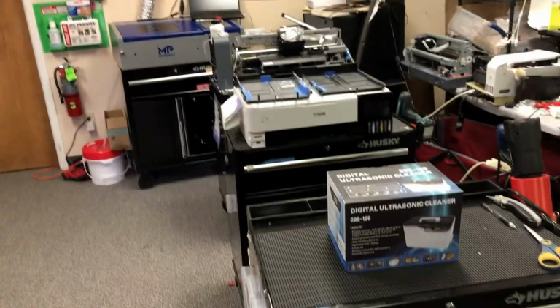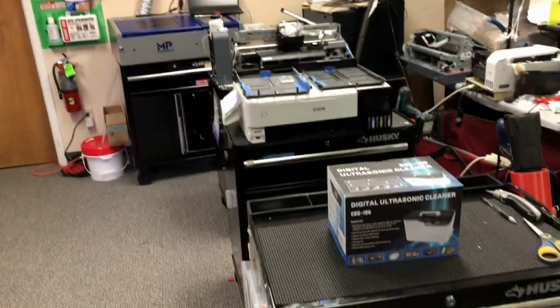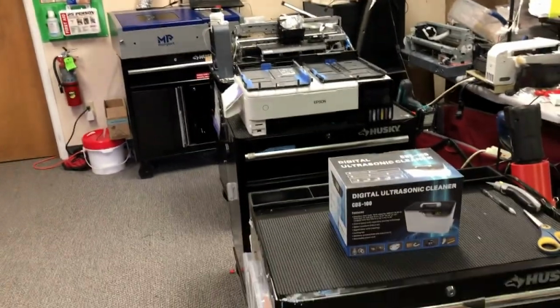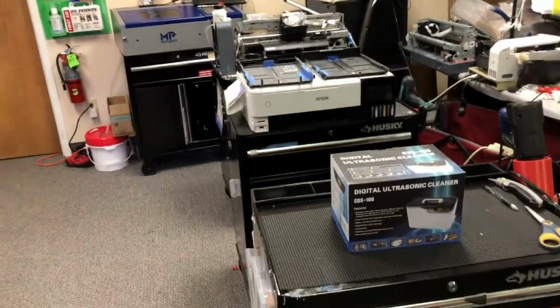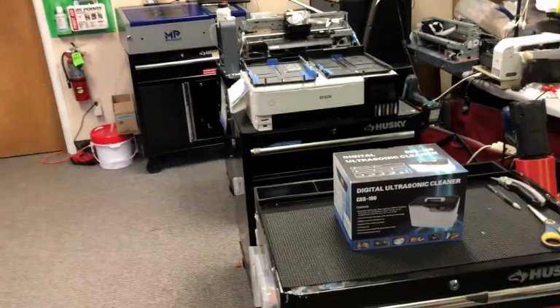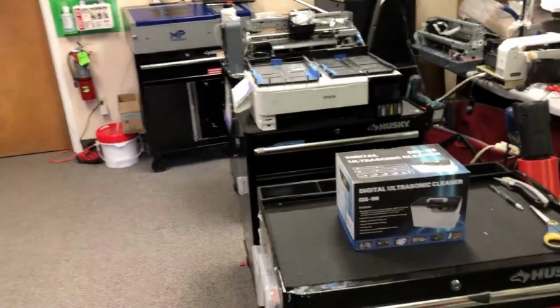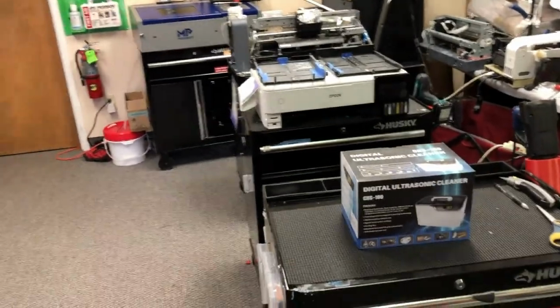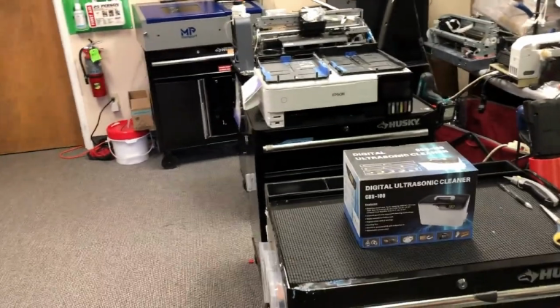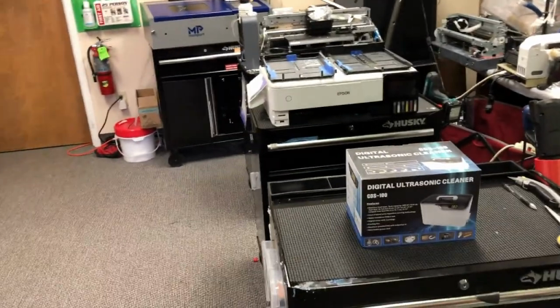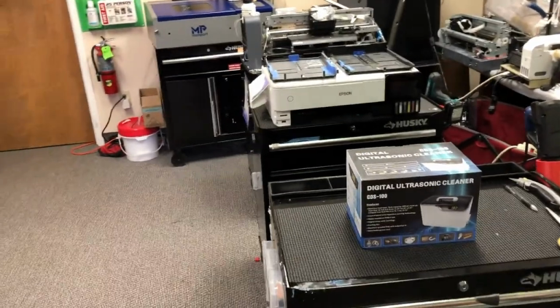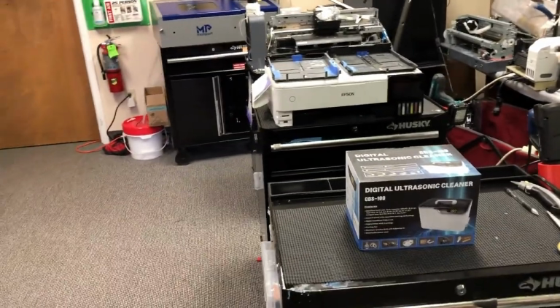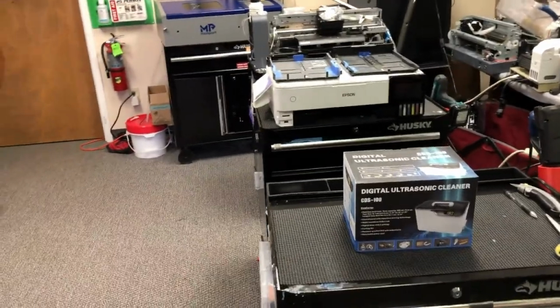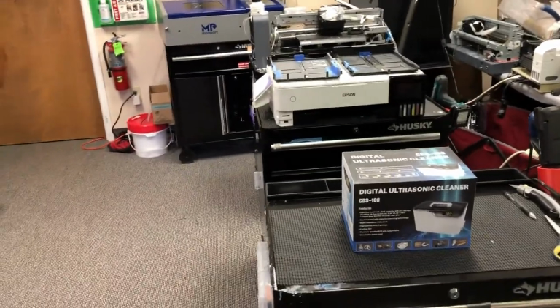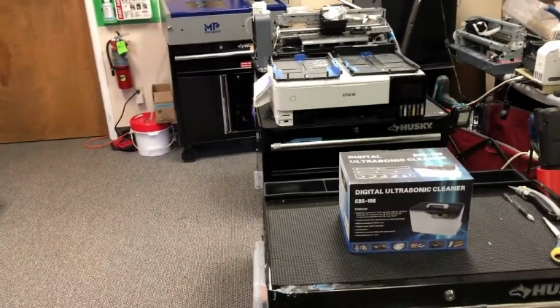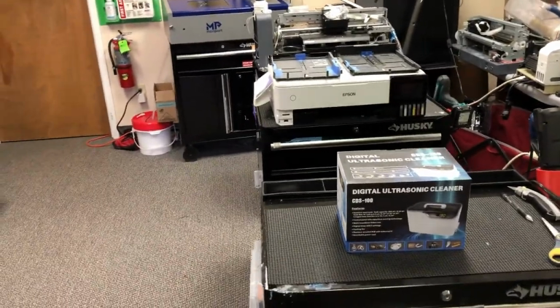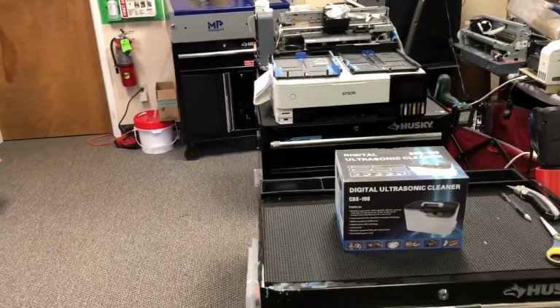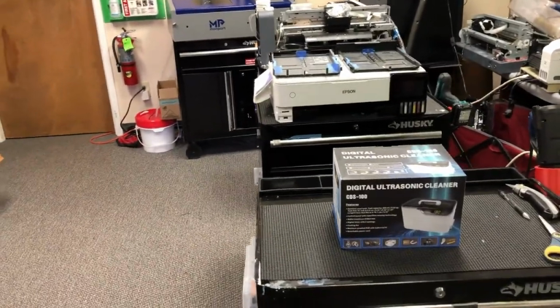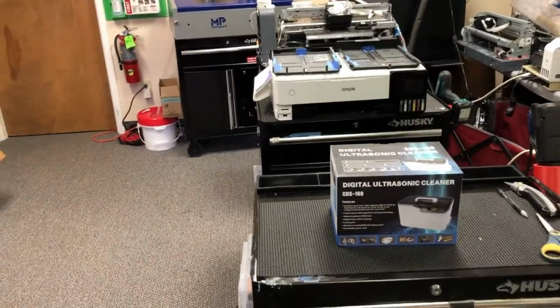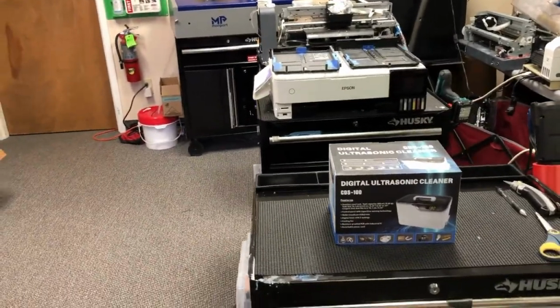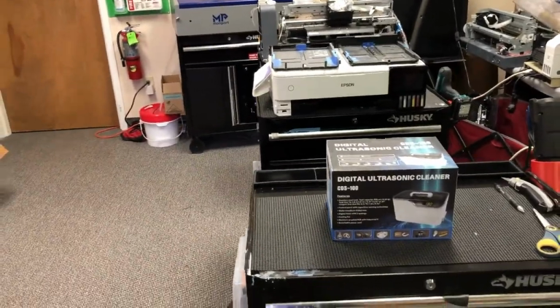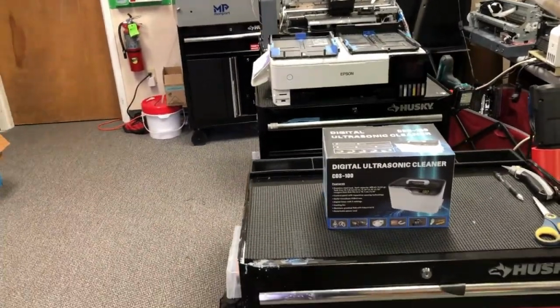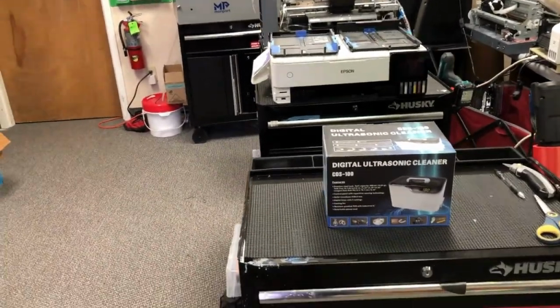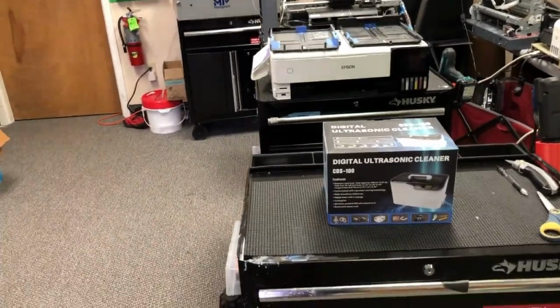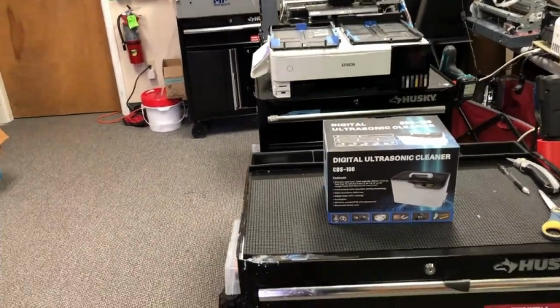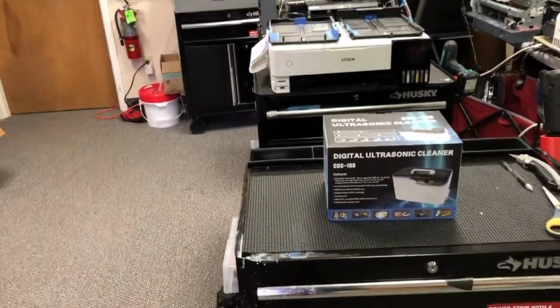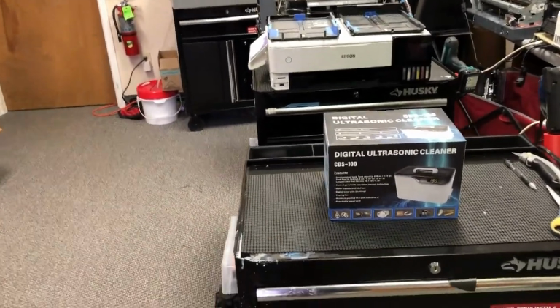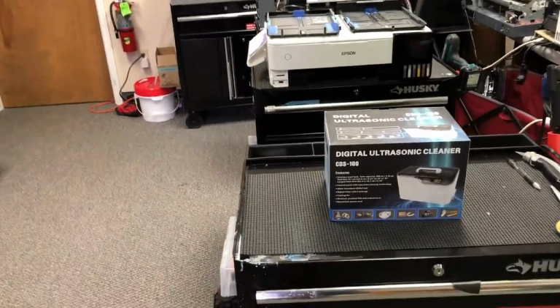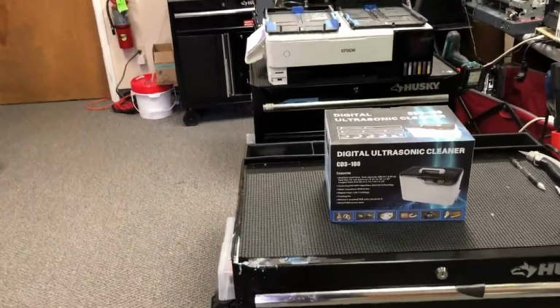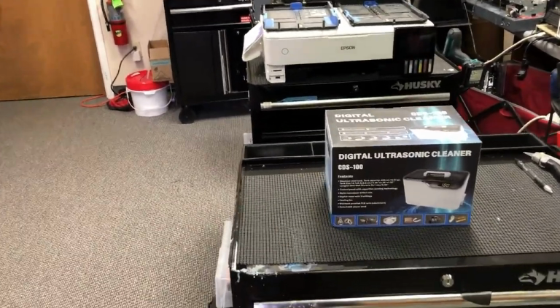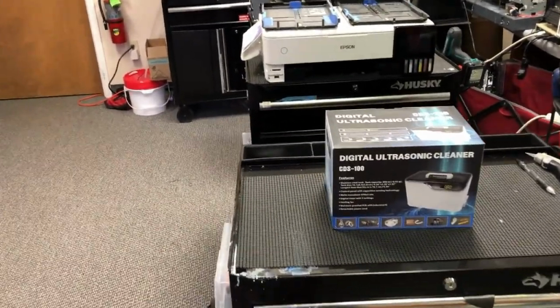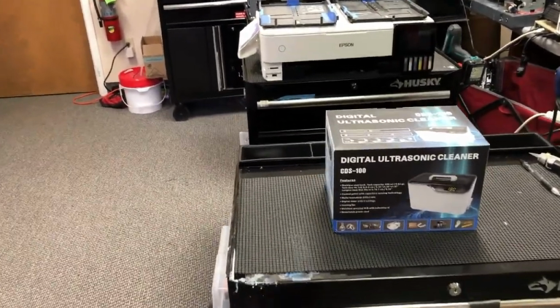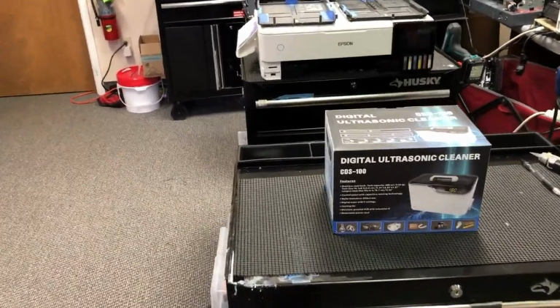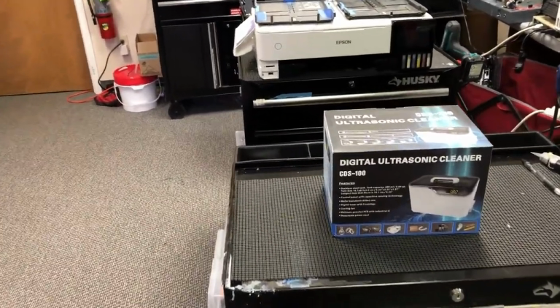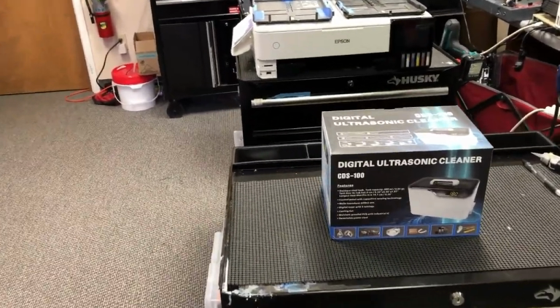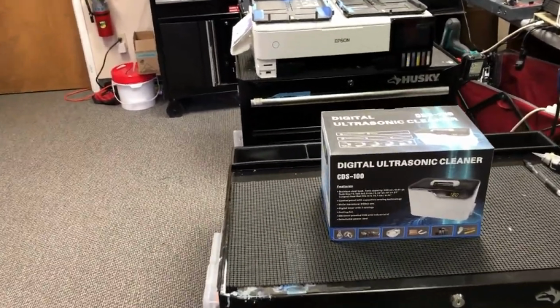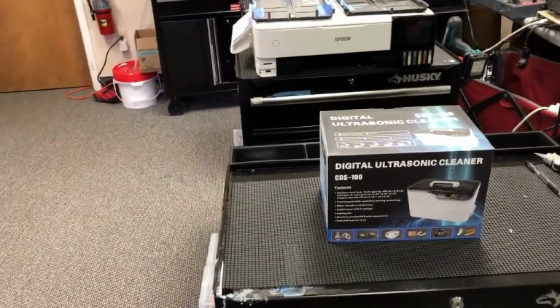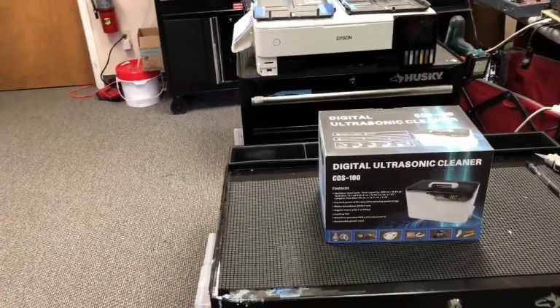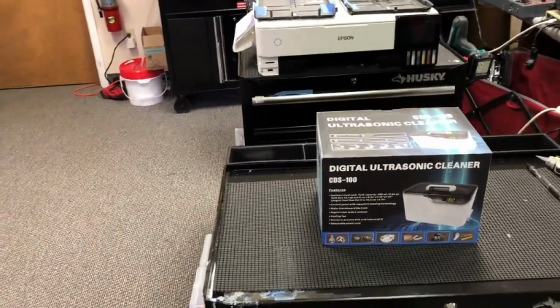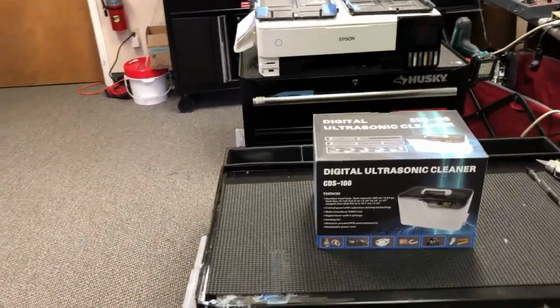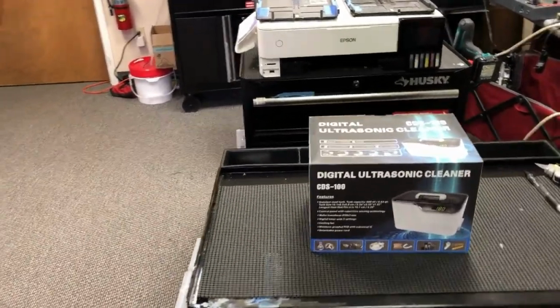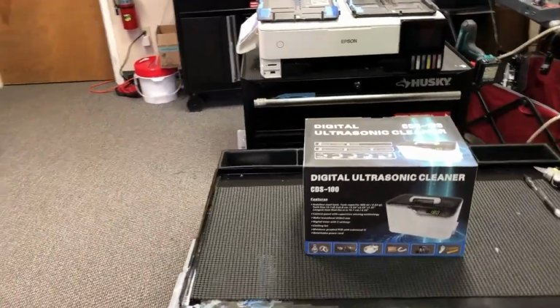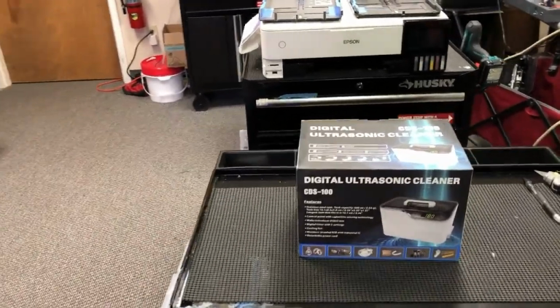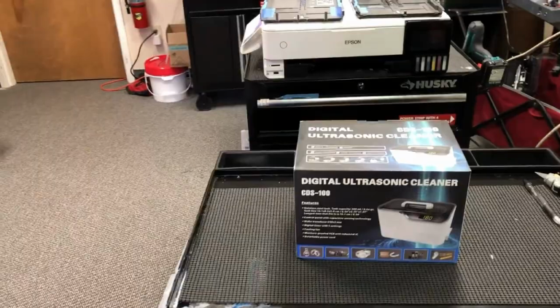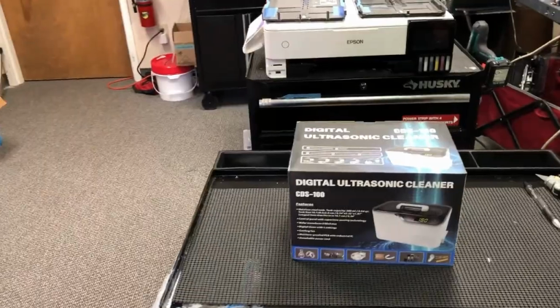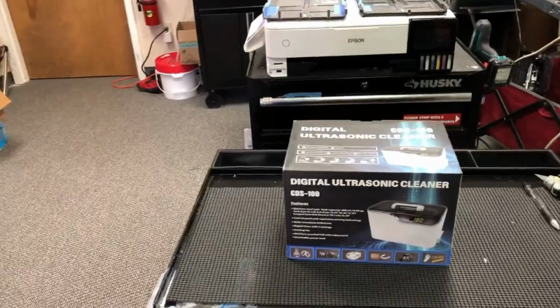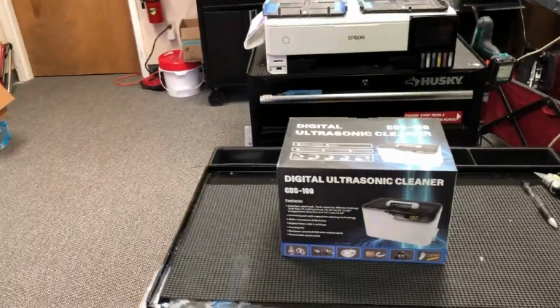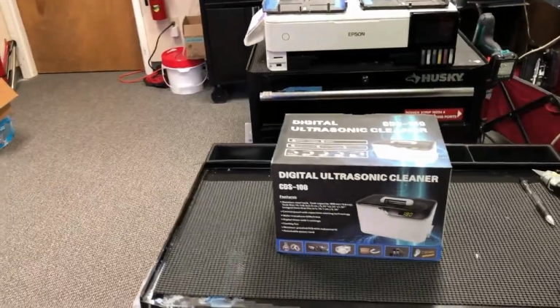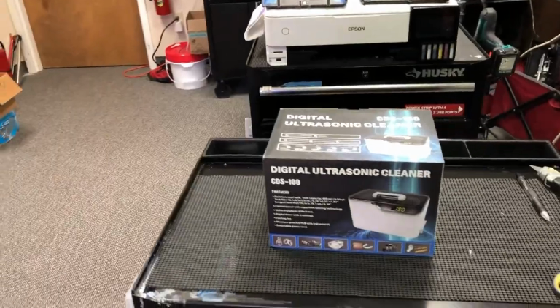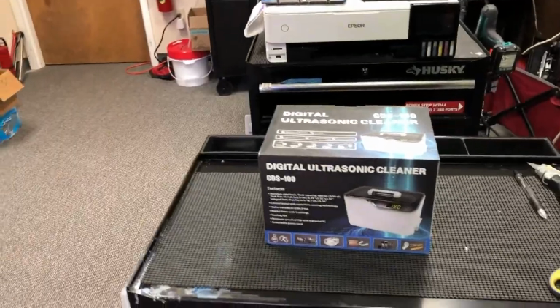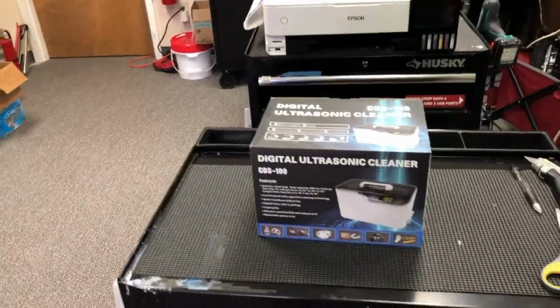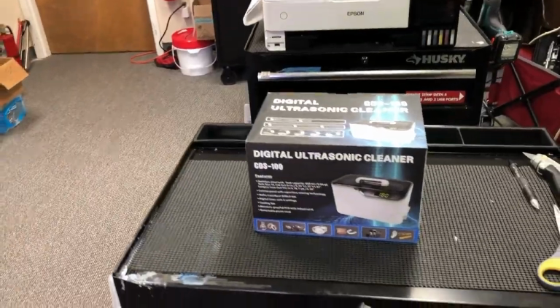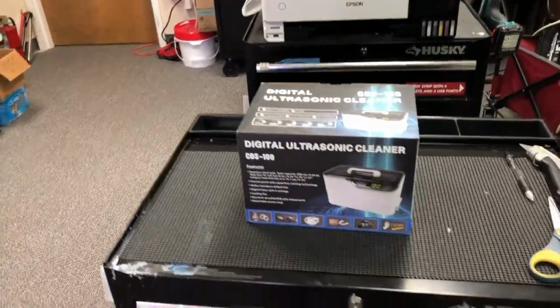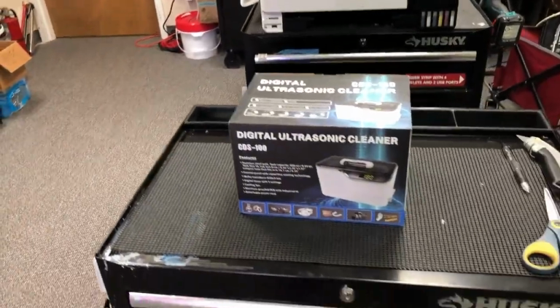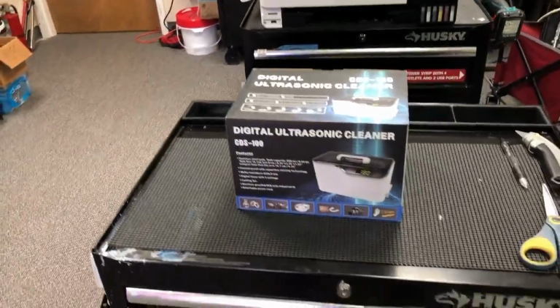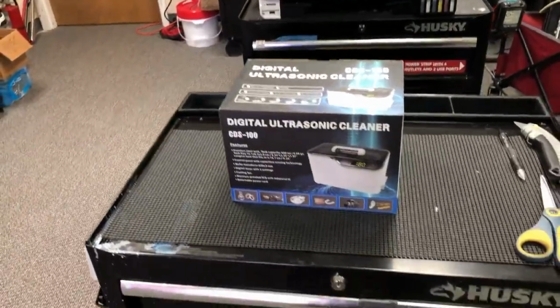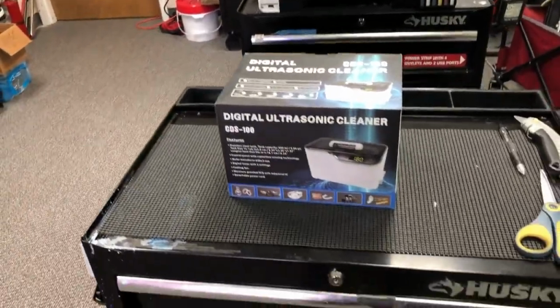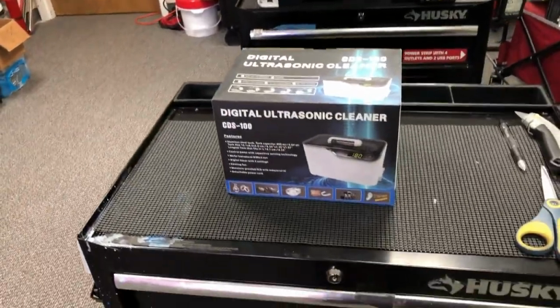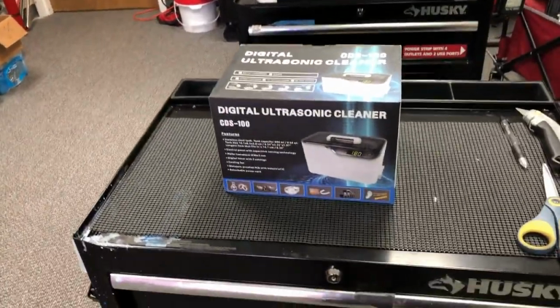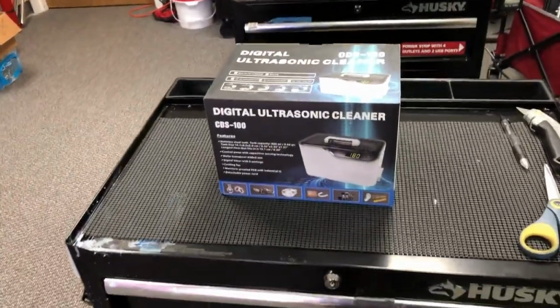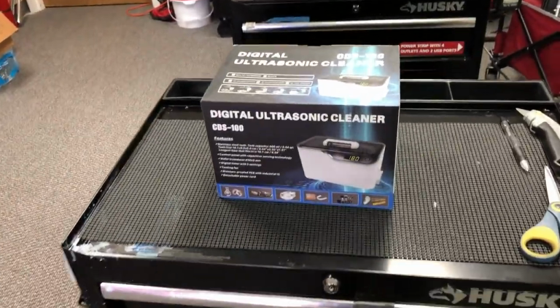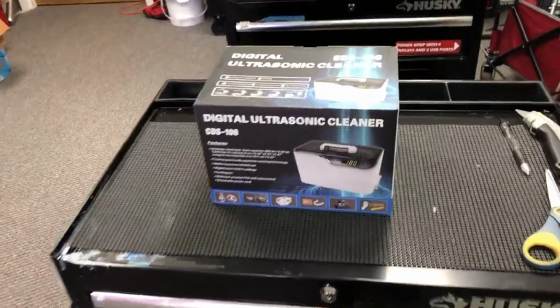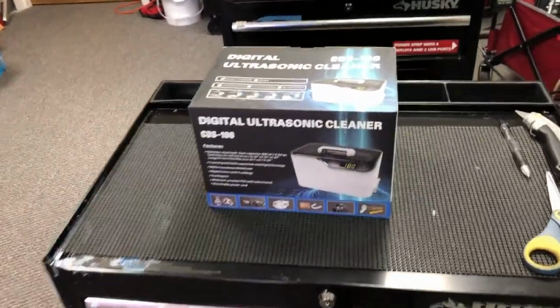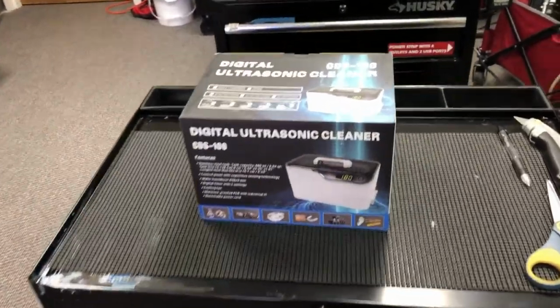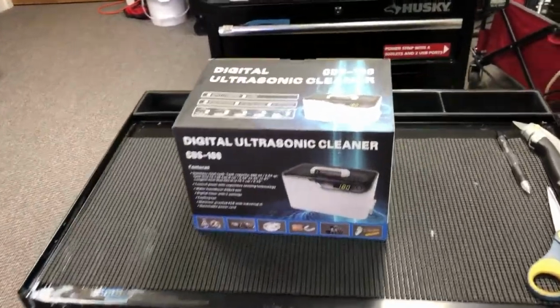Hey guys, it's Kevin. Today we're going to talk about using an ultrasonic cleaner for your printing shop.